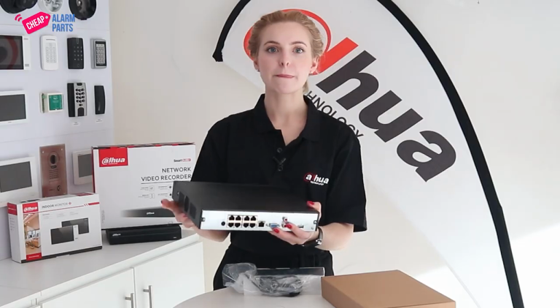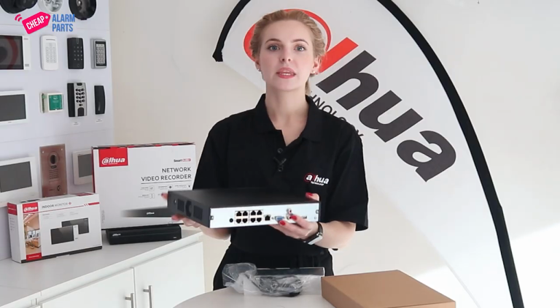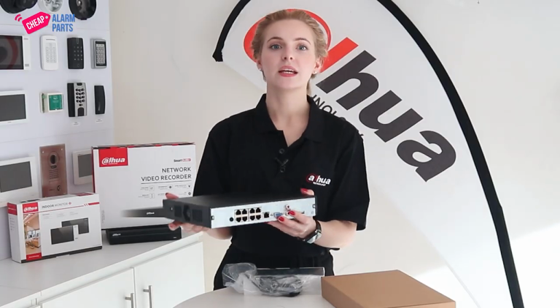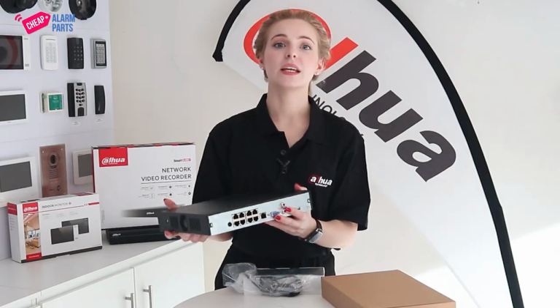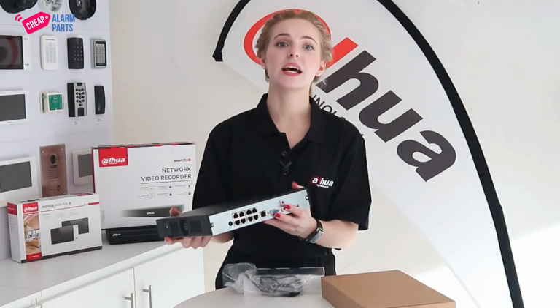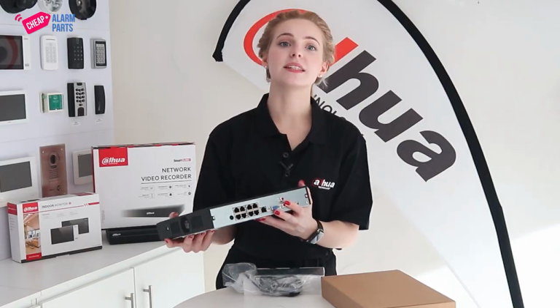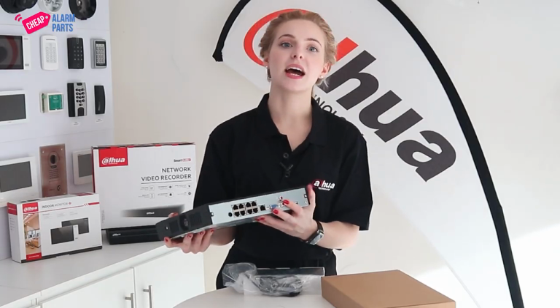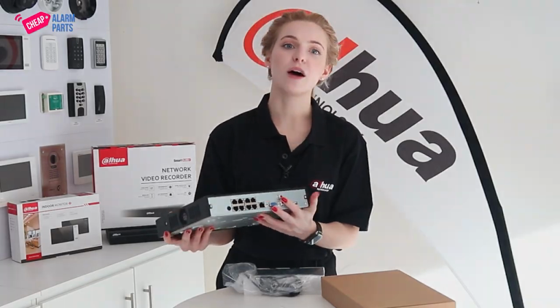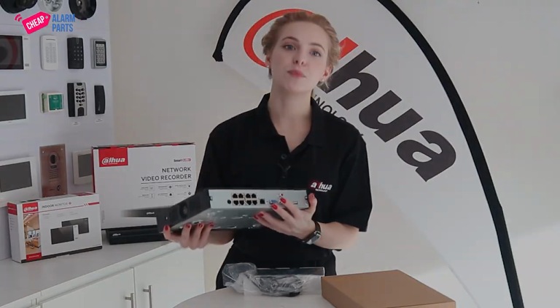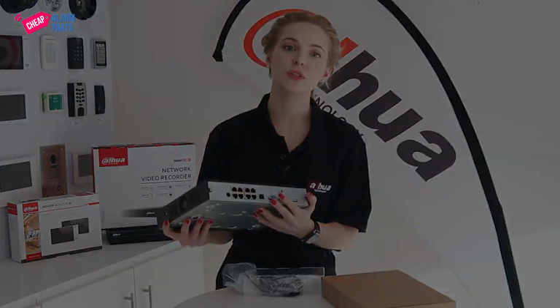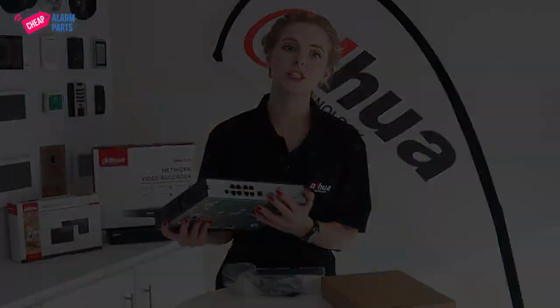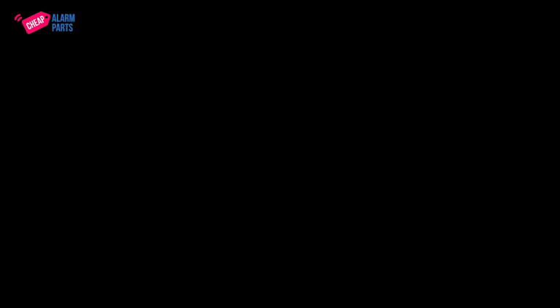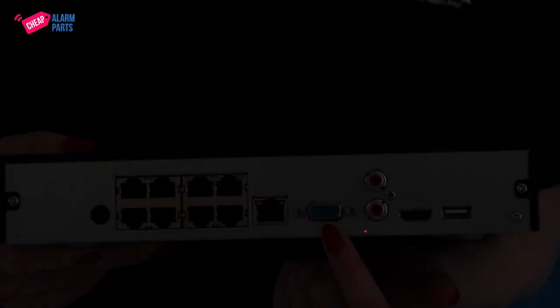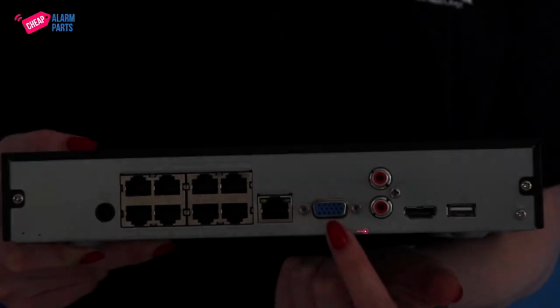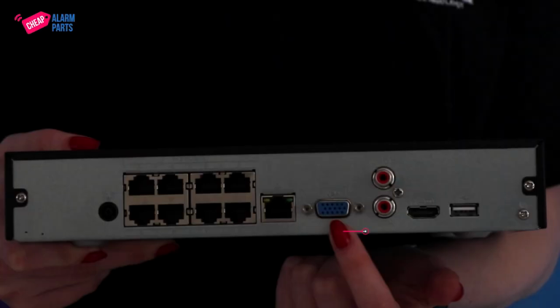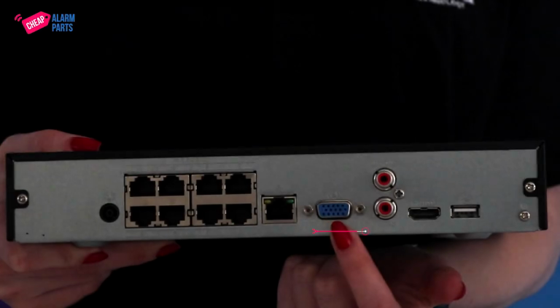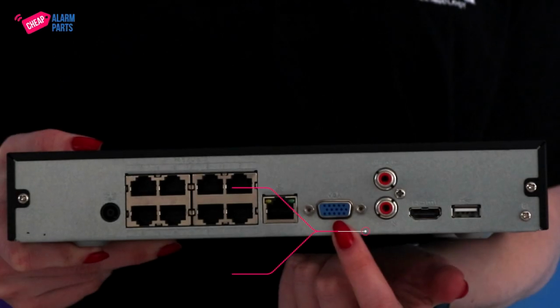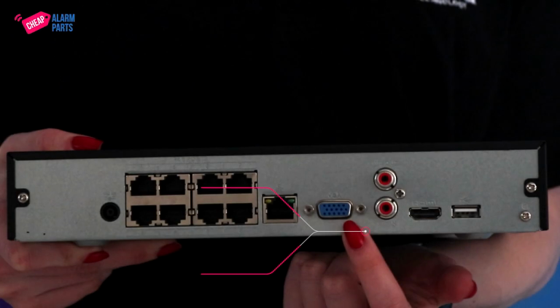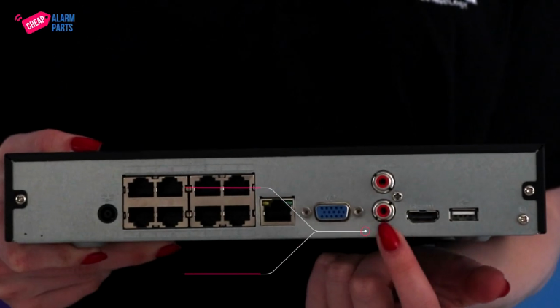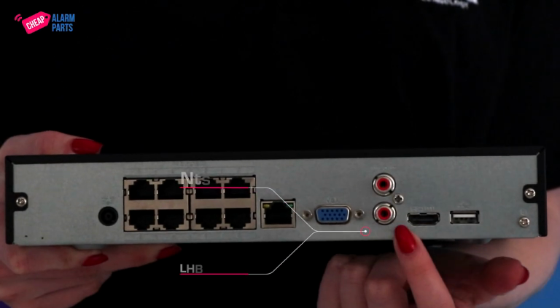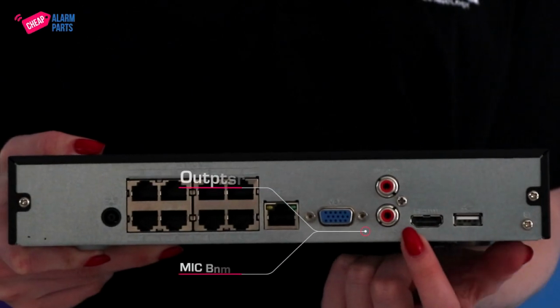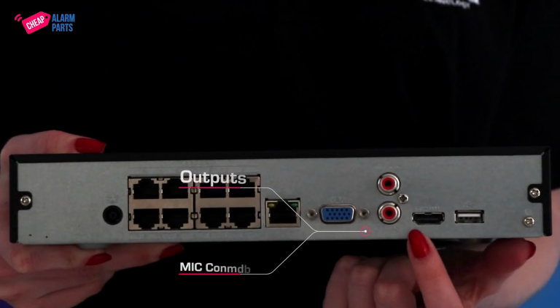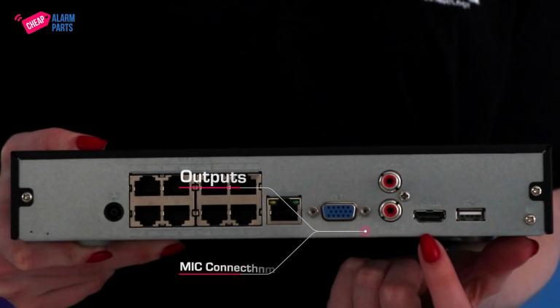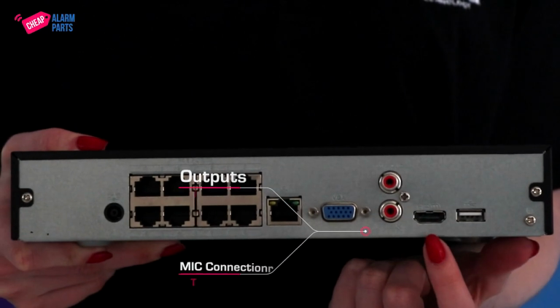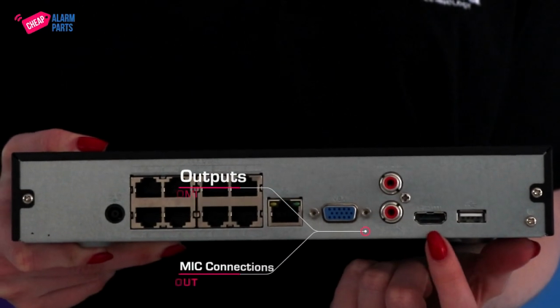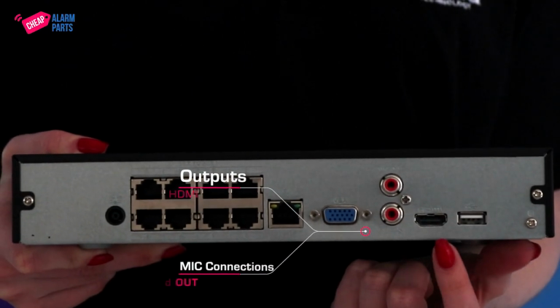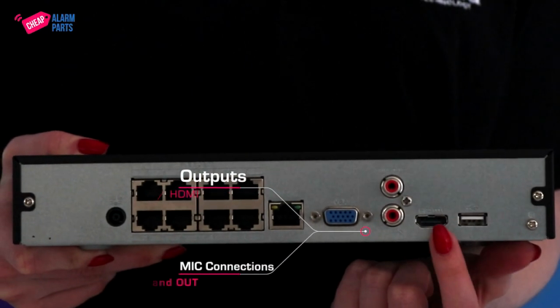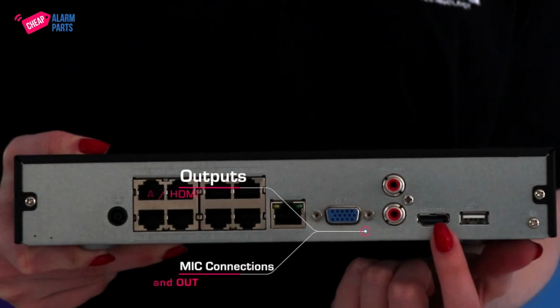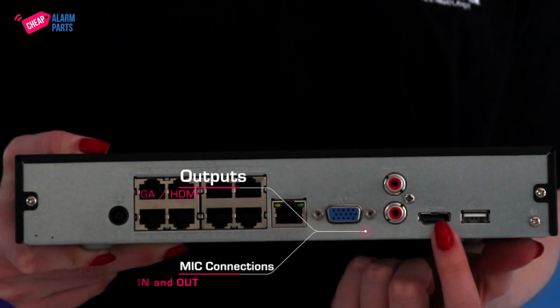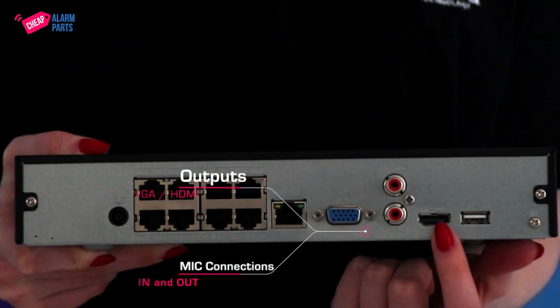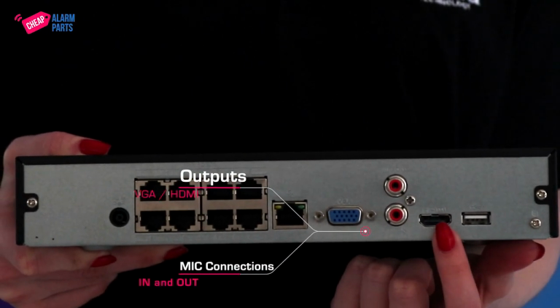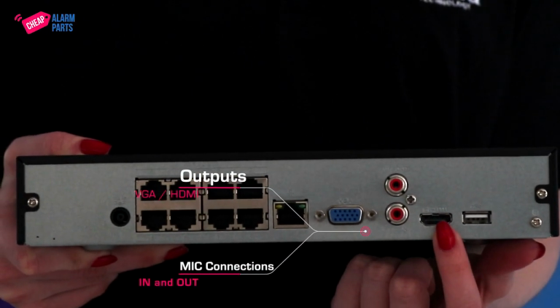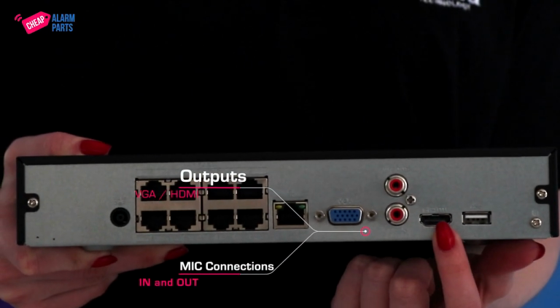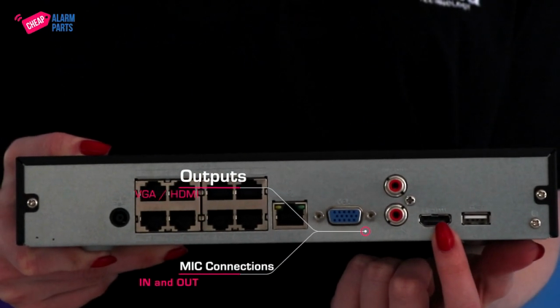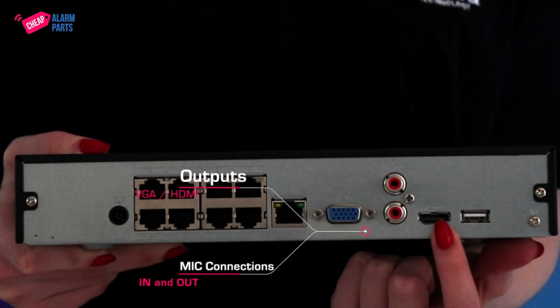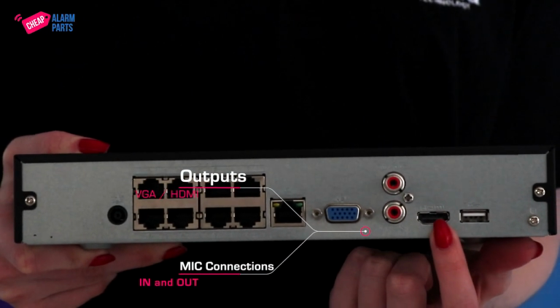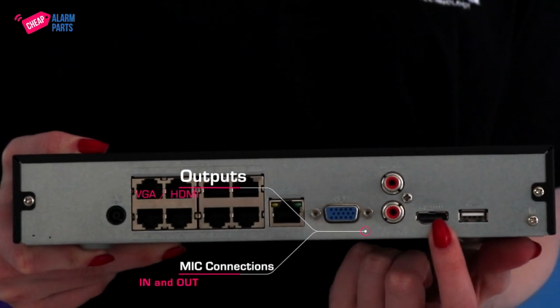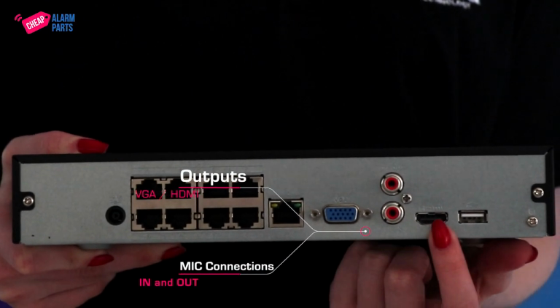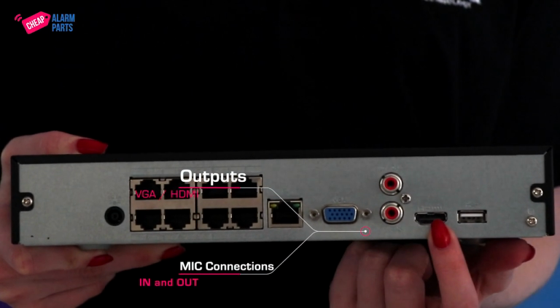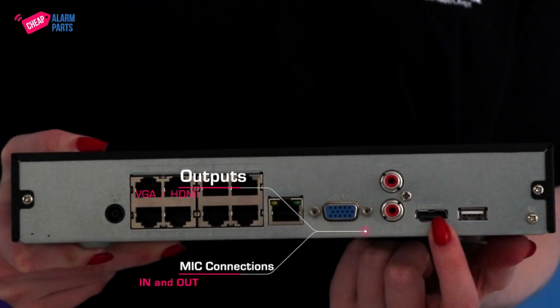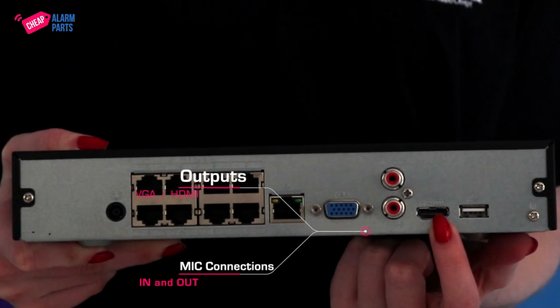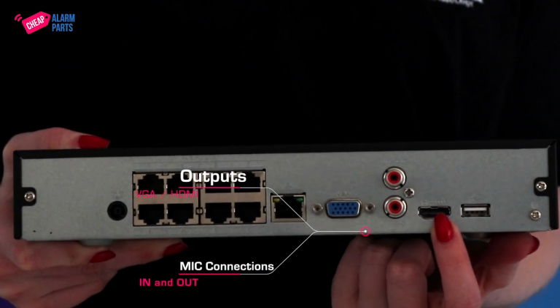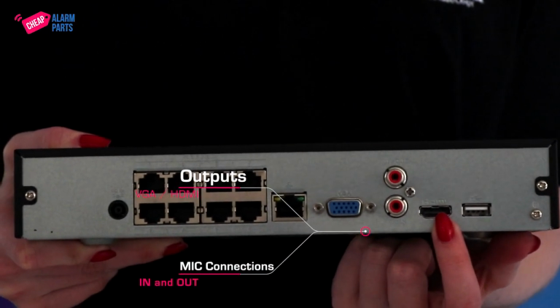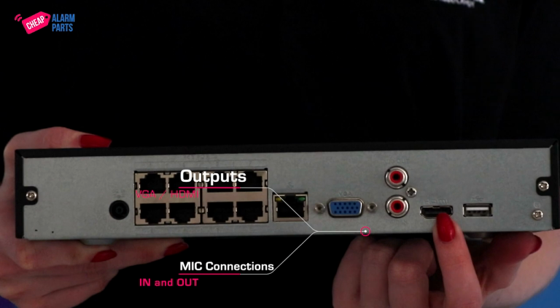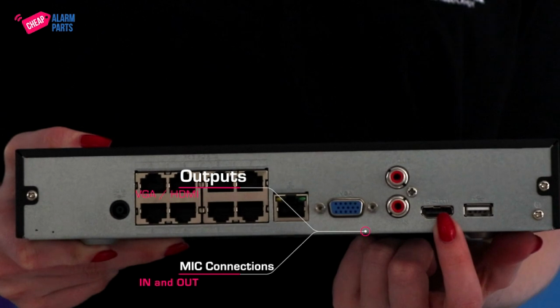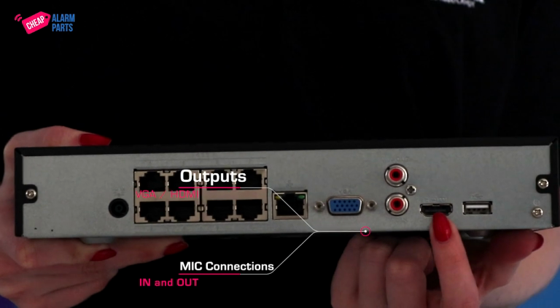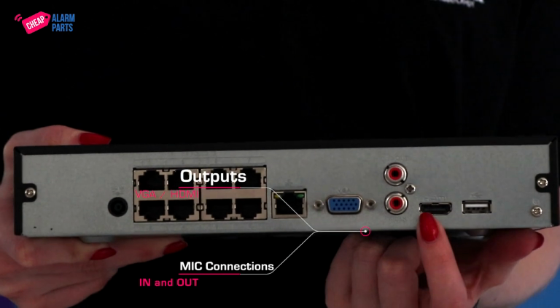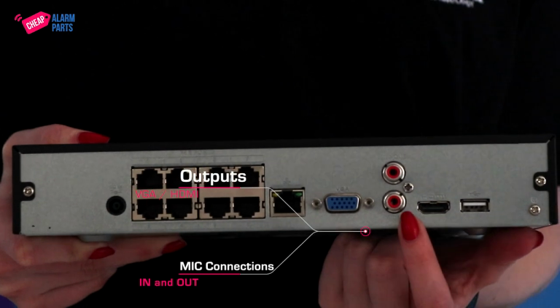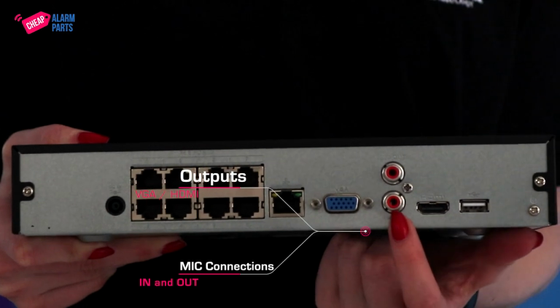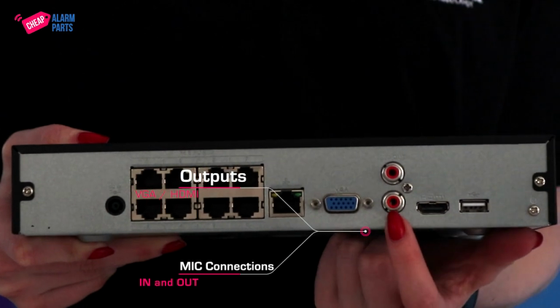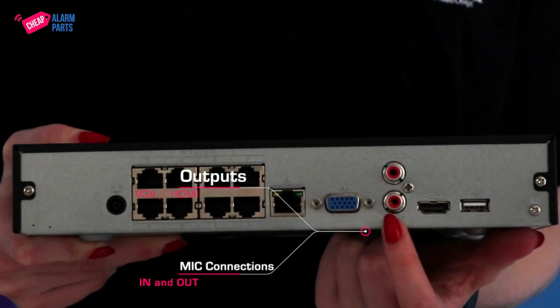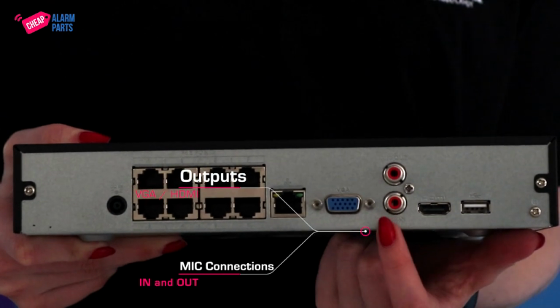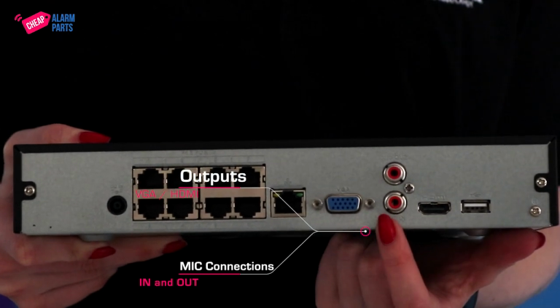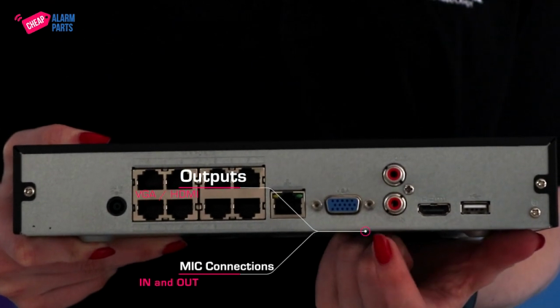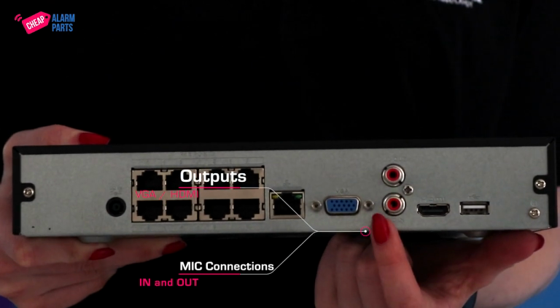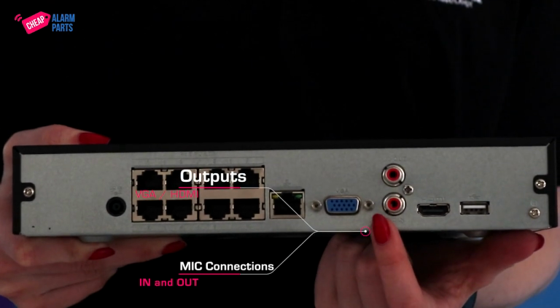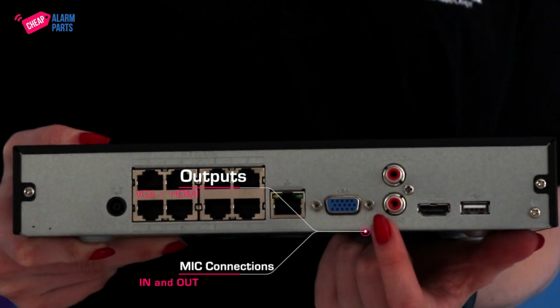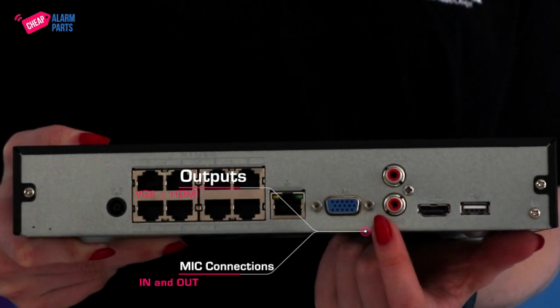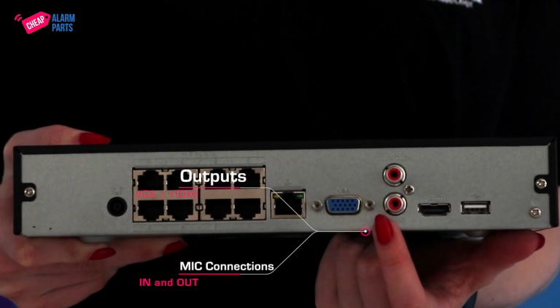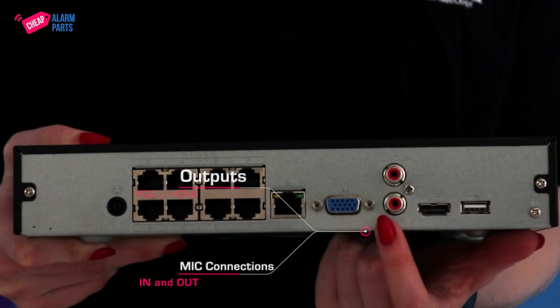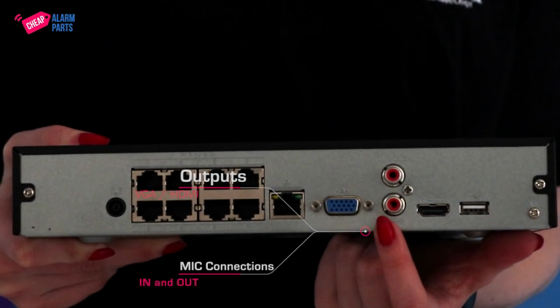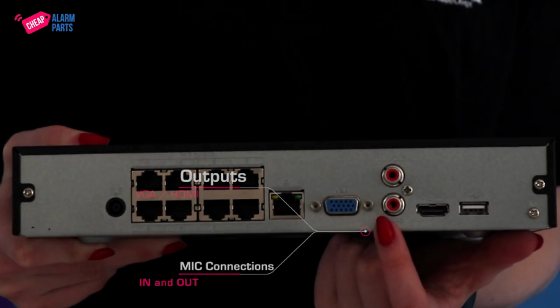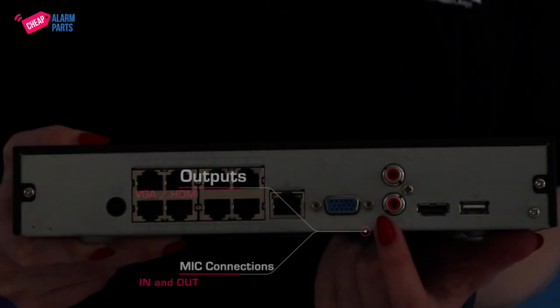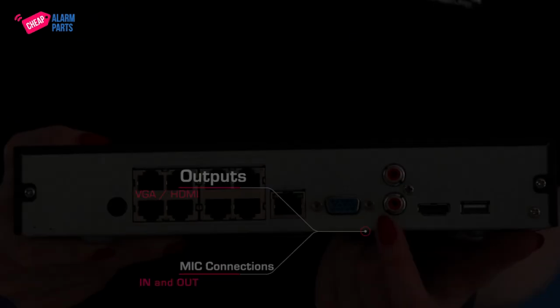It has outputs for VGA or HDMI monitors and mic in and out connections if you want to record audio.